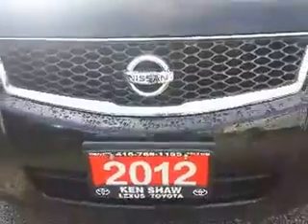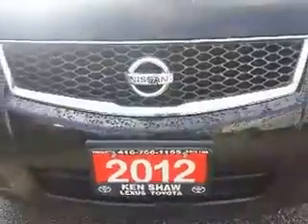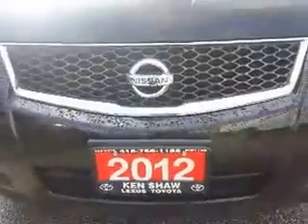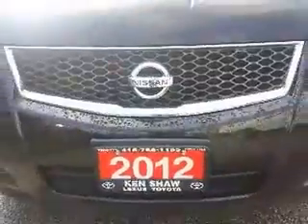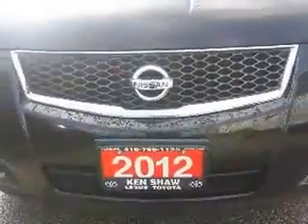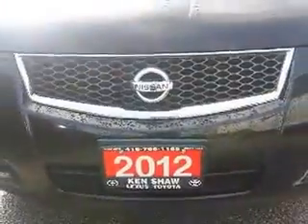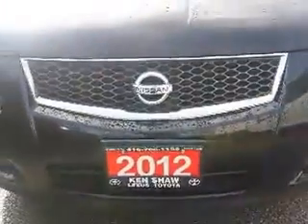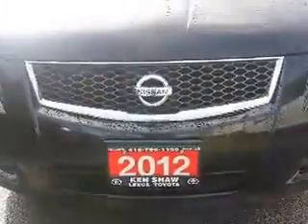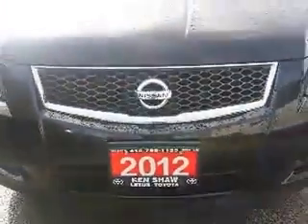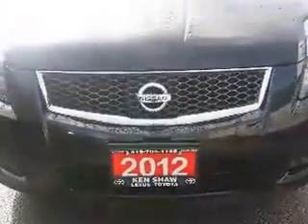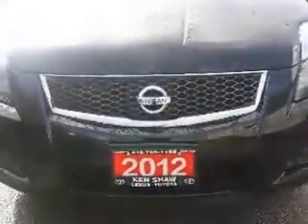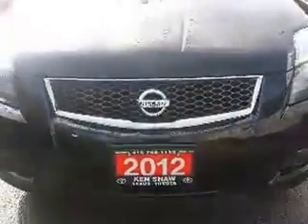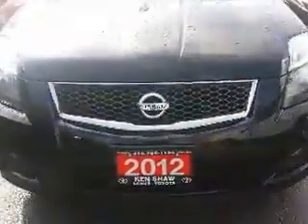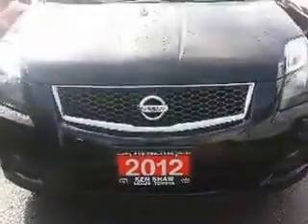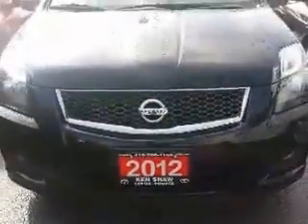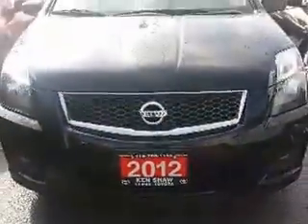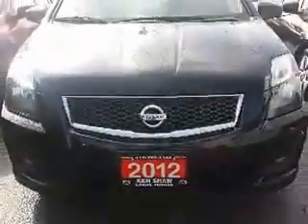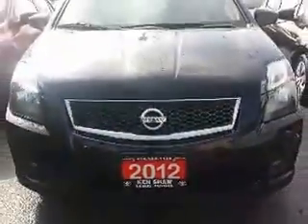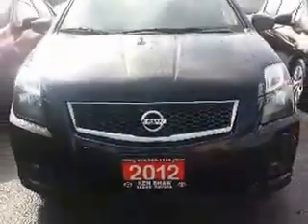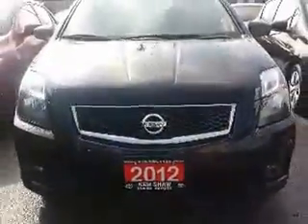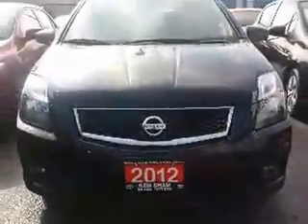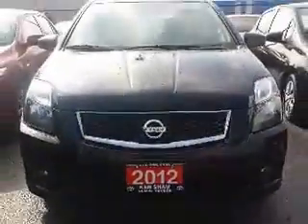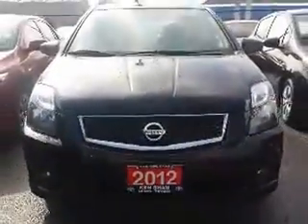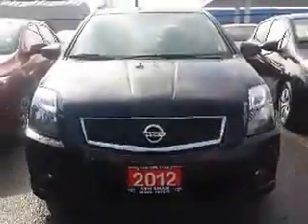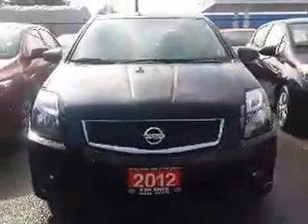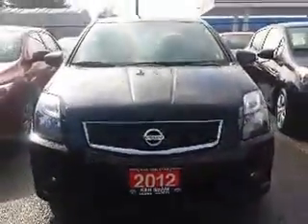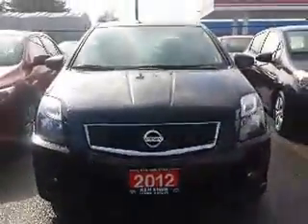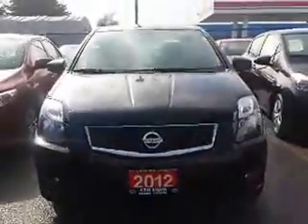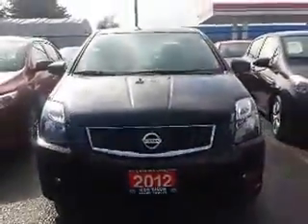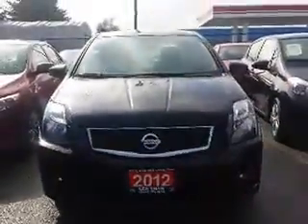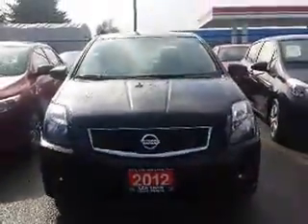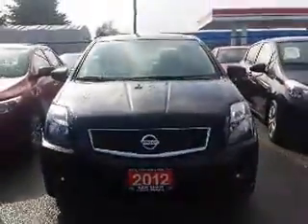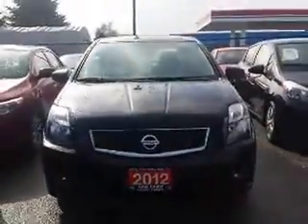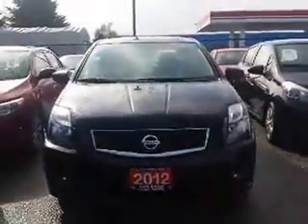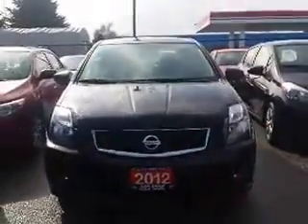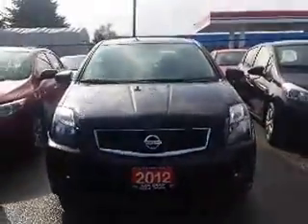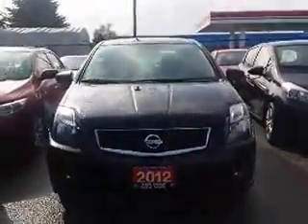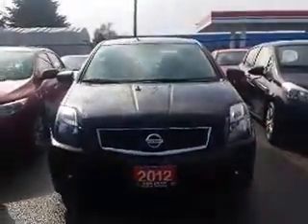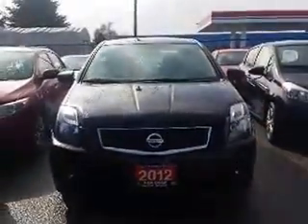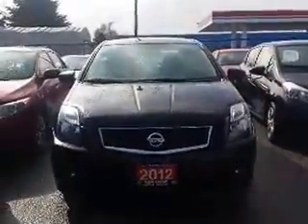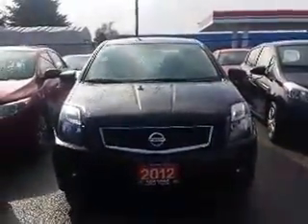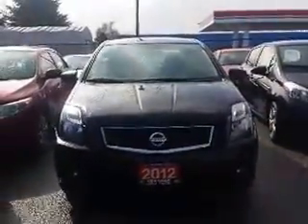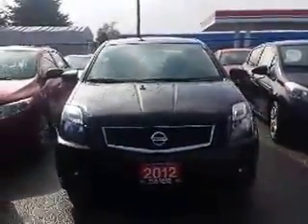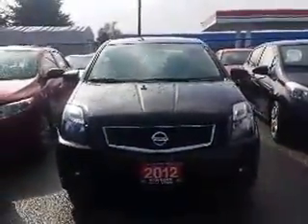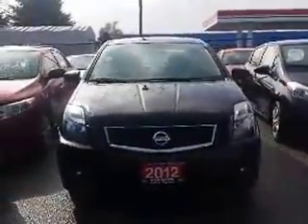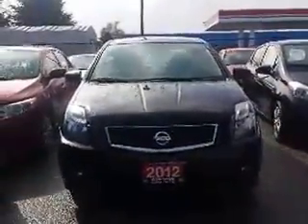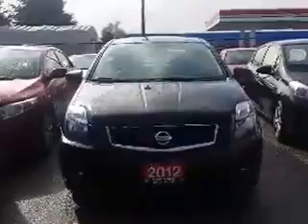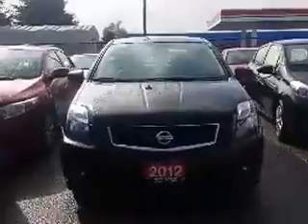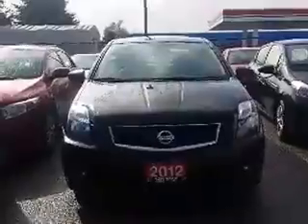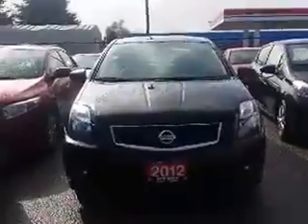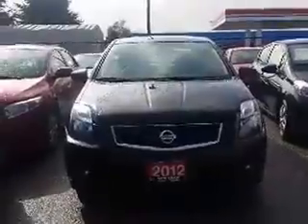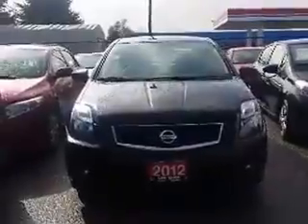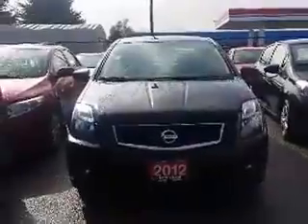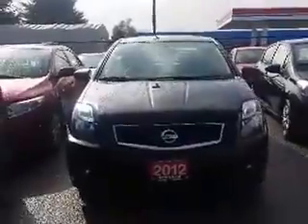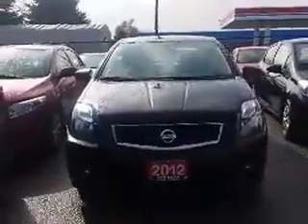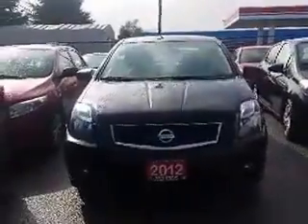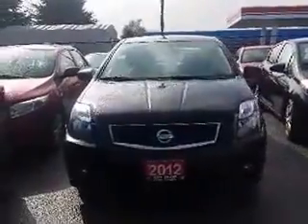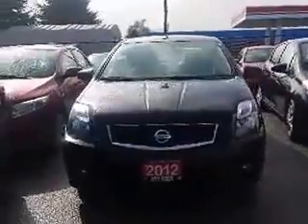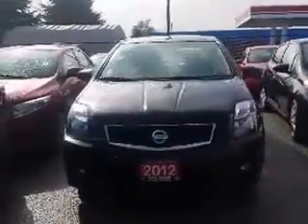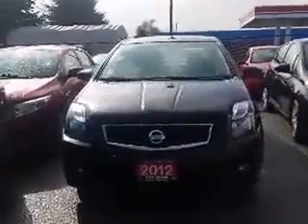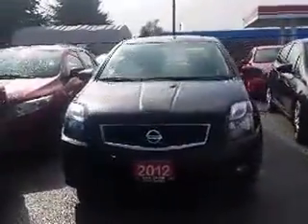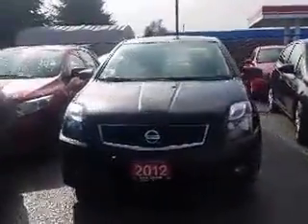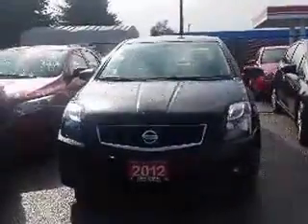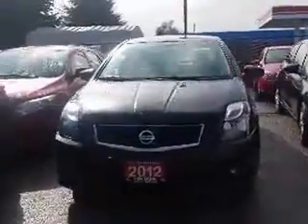Hi Andre, this is Shannon at Kensha Toyota with your tour of the 2012 Nissan Sentra that you're interested in. So let's go.